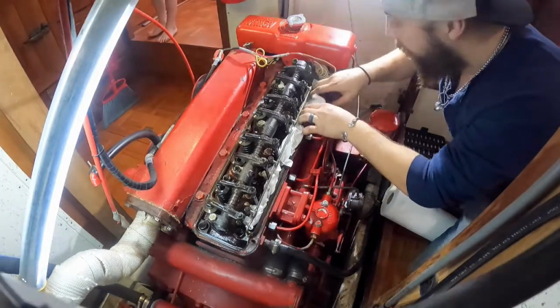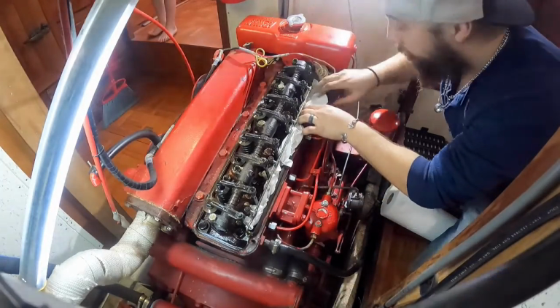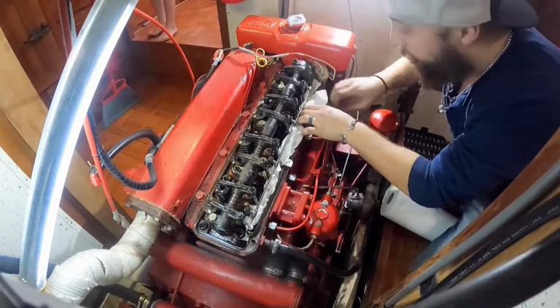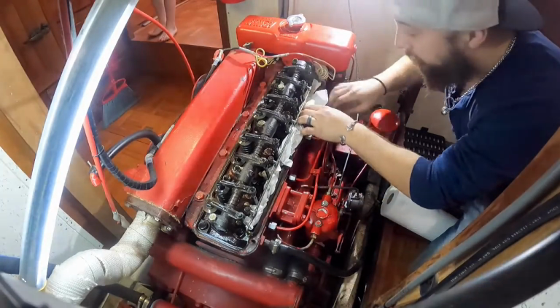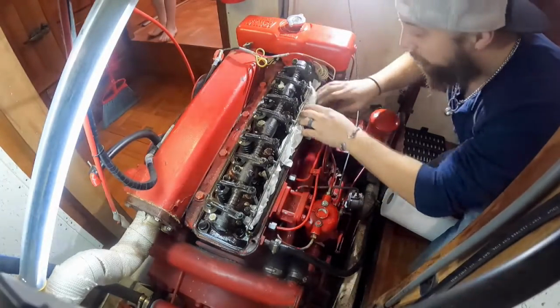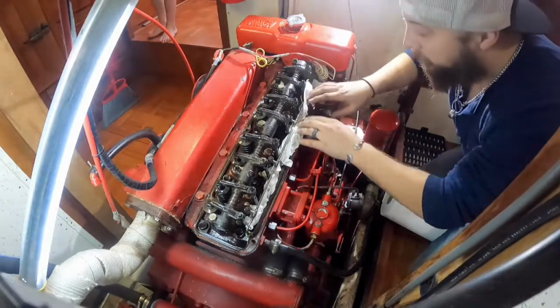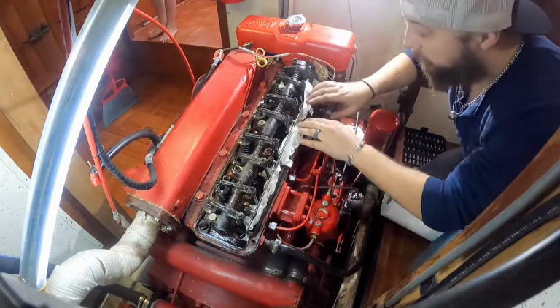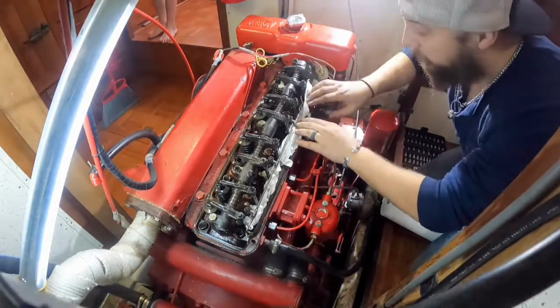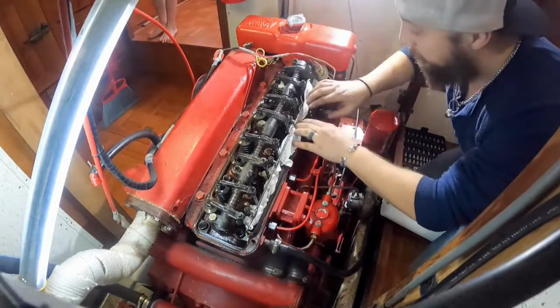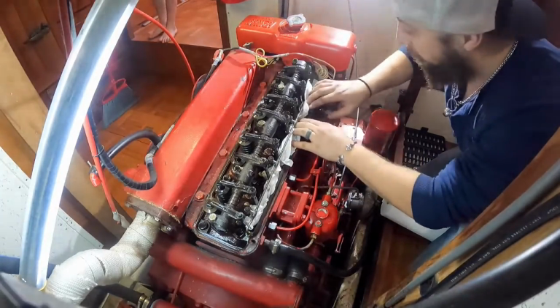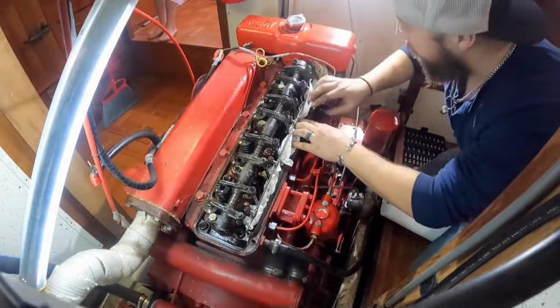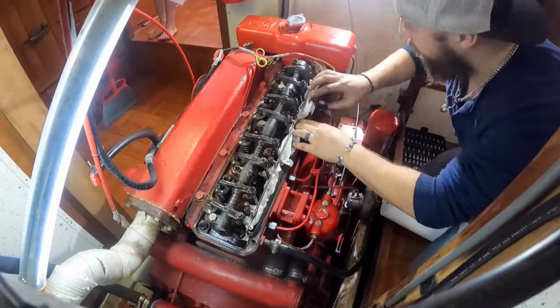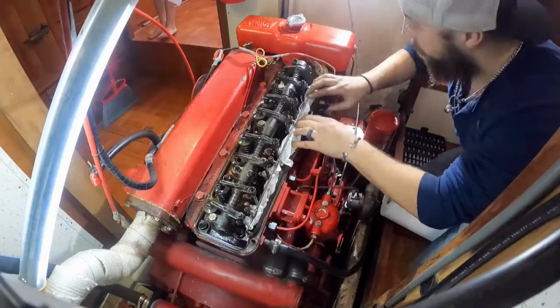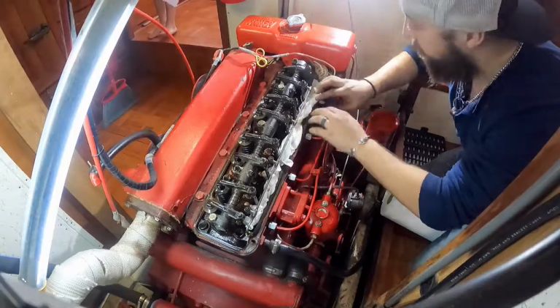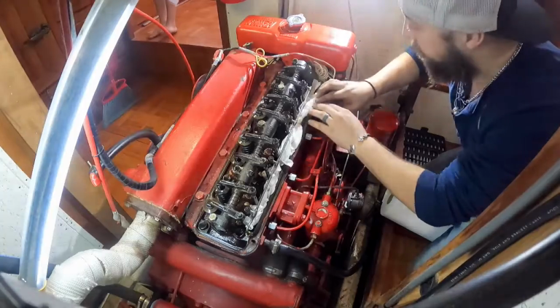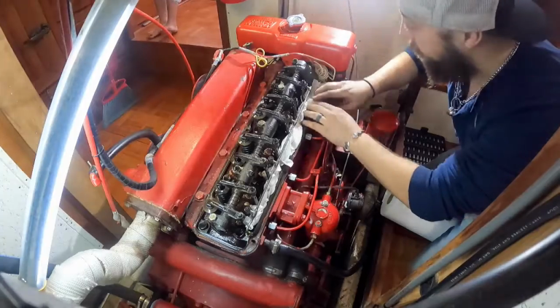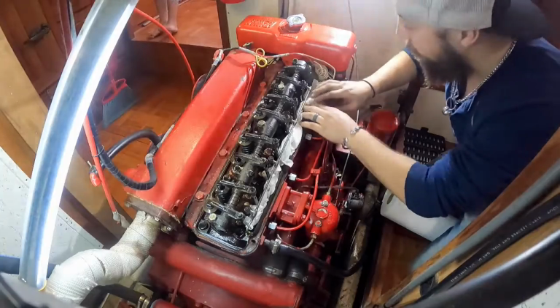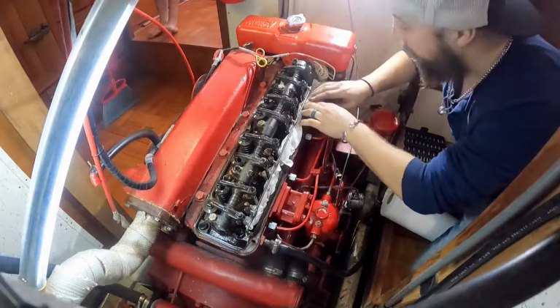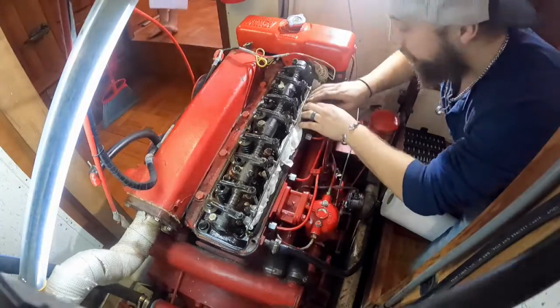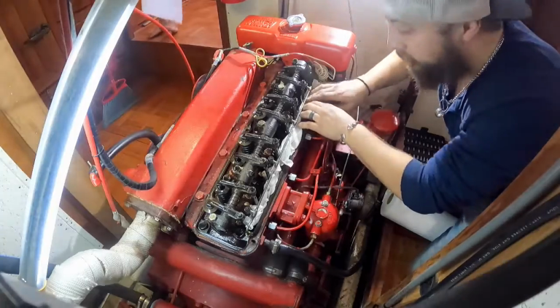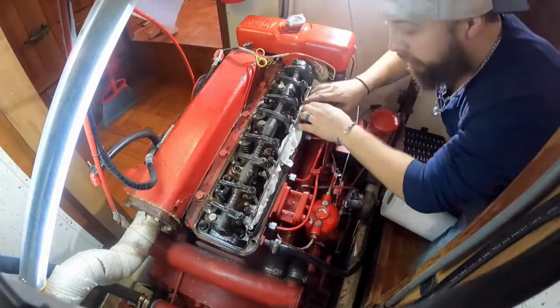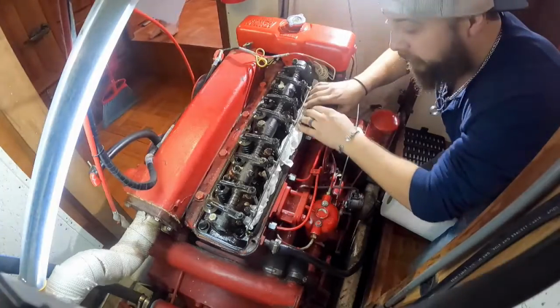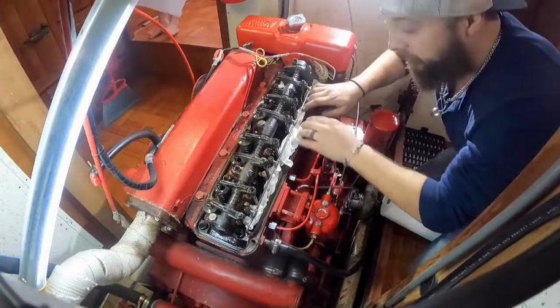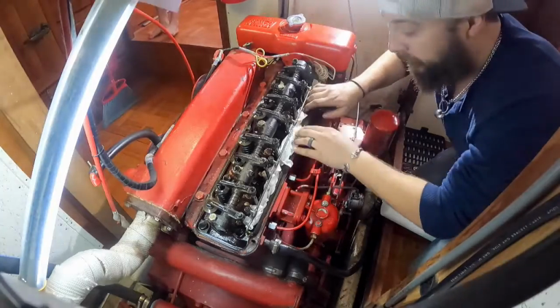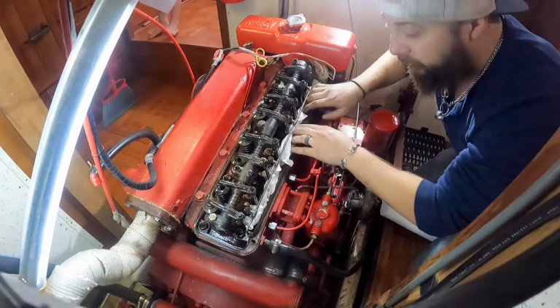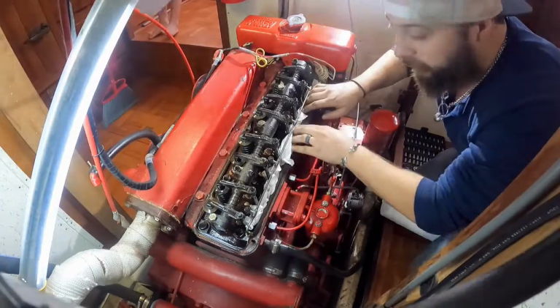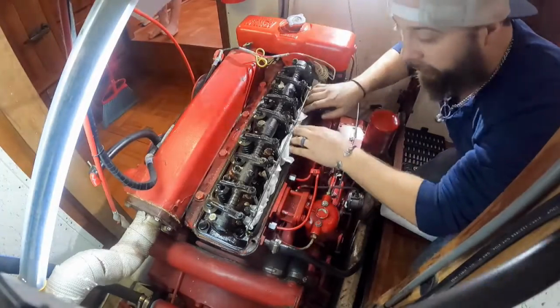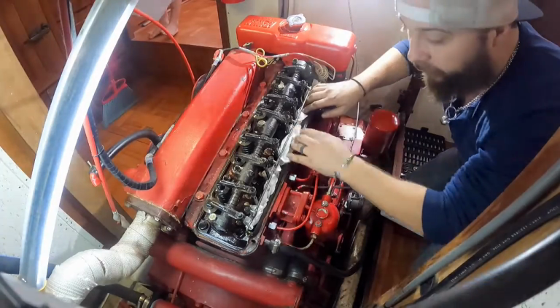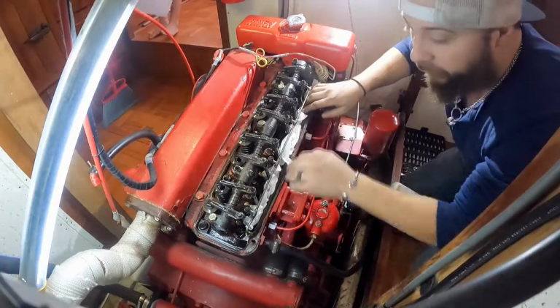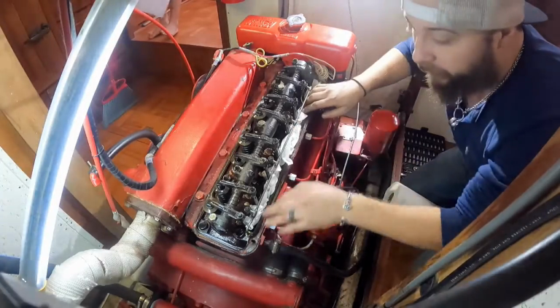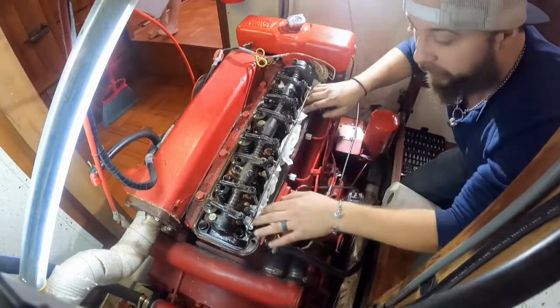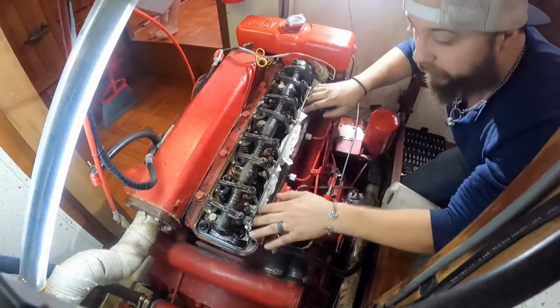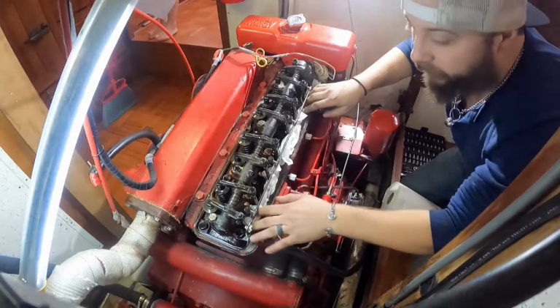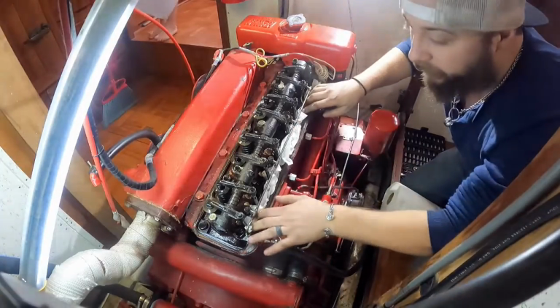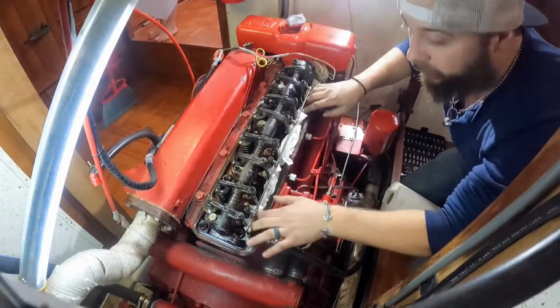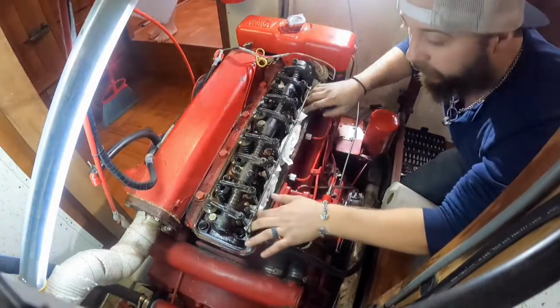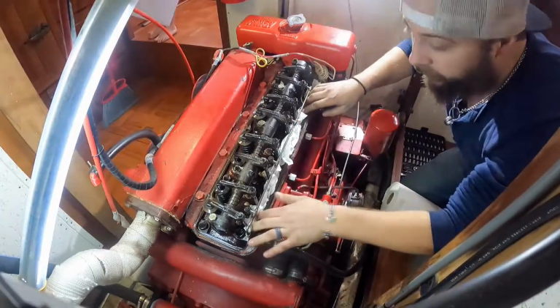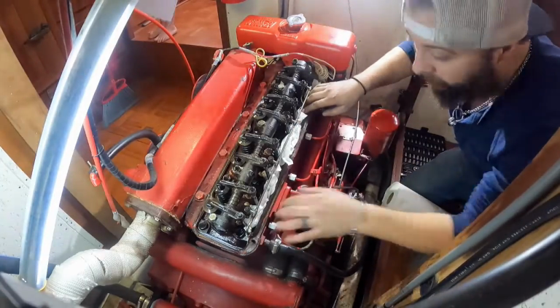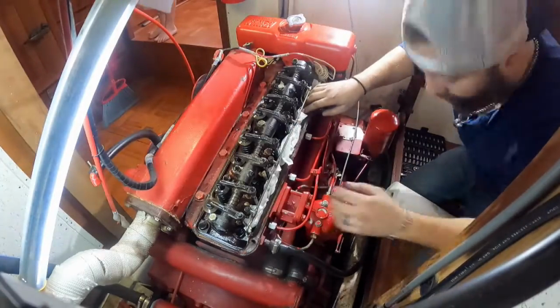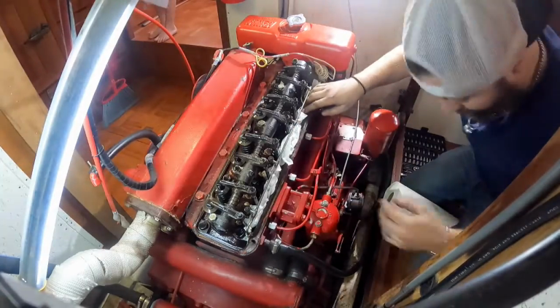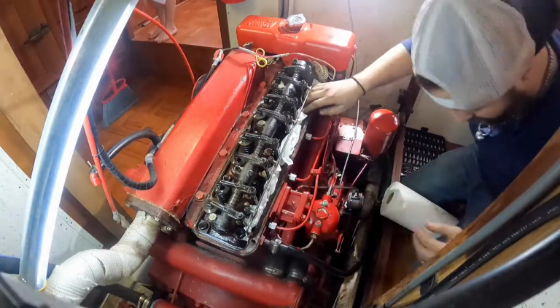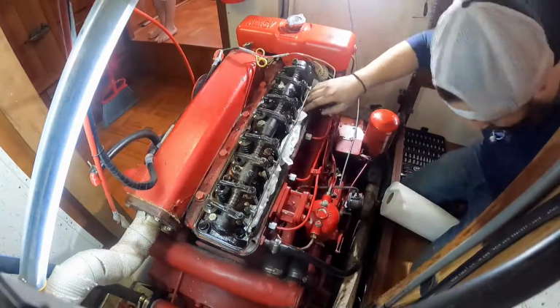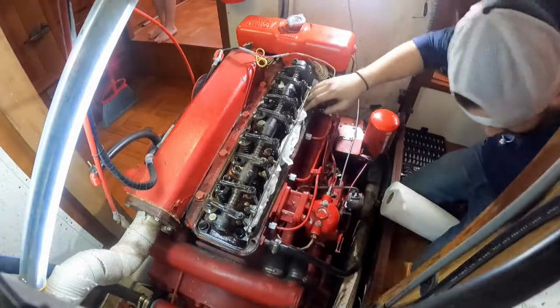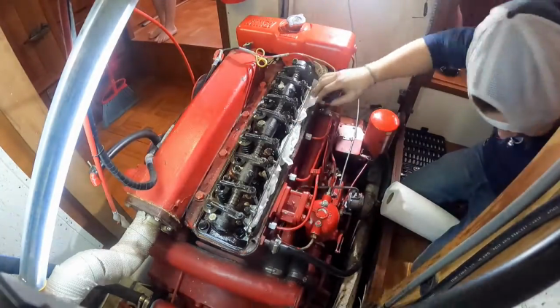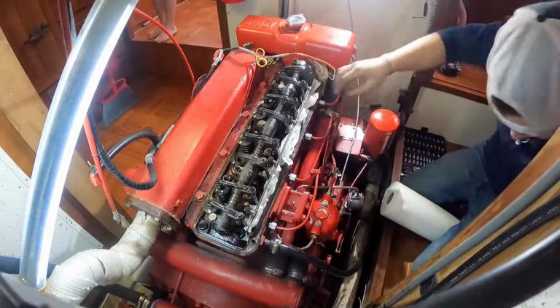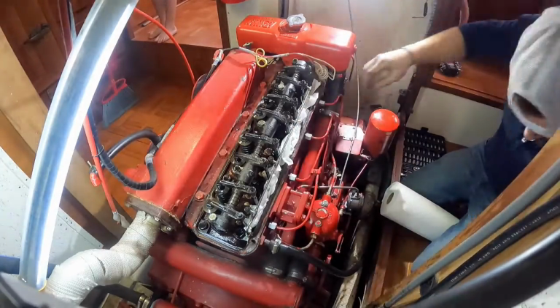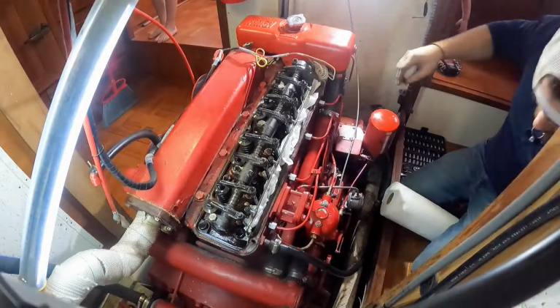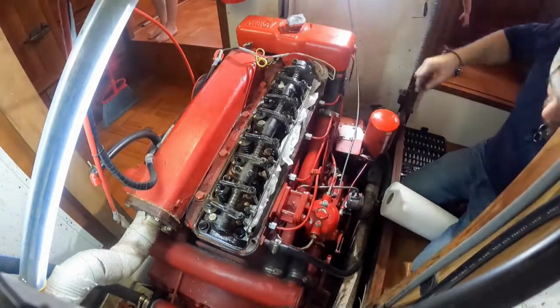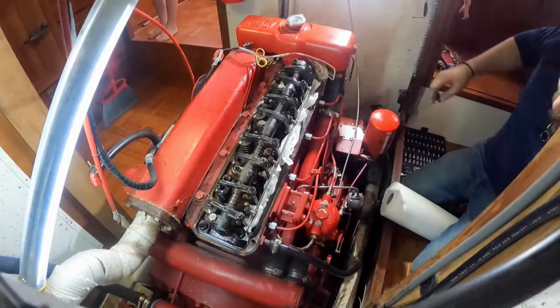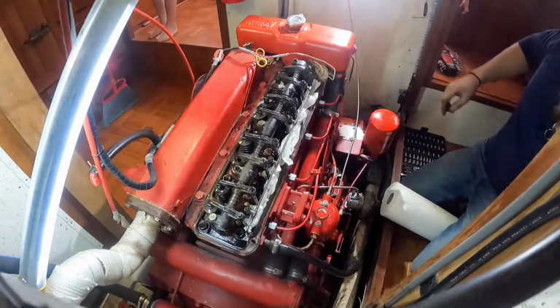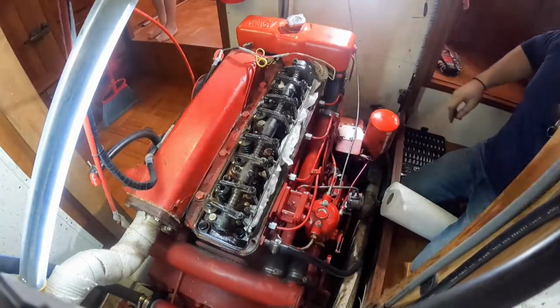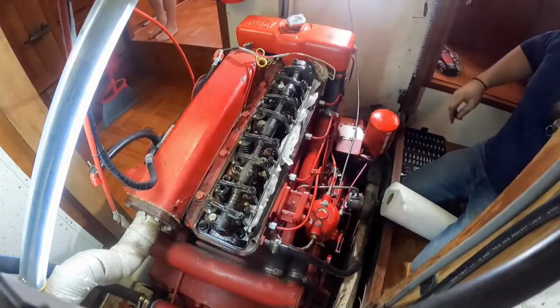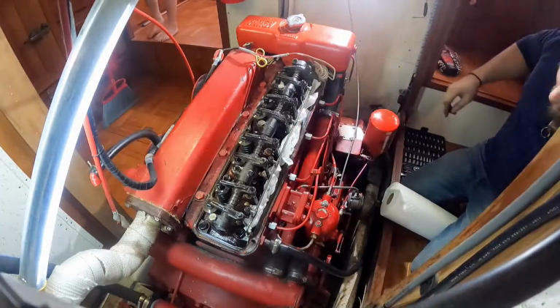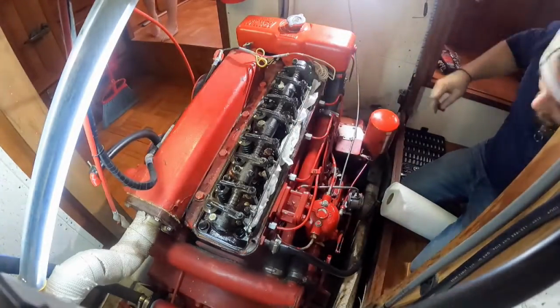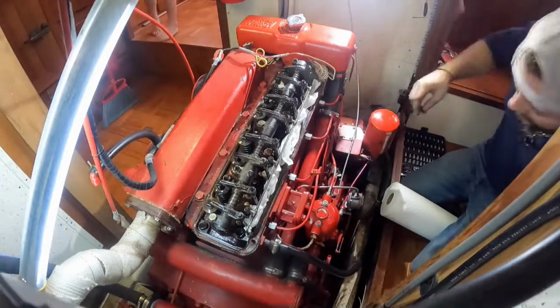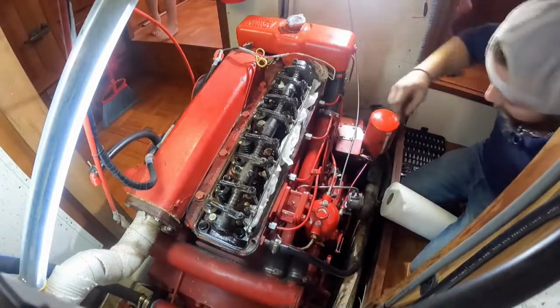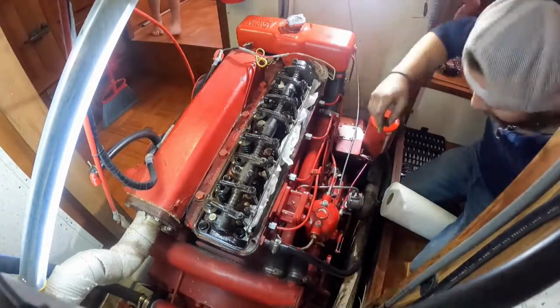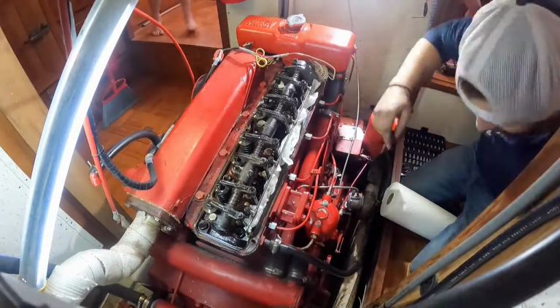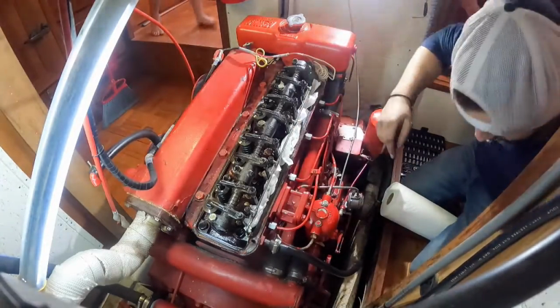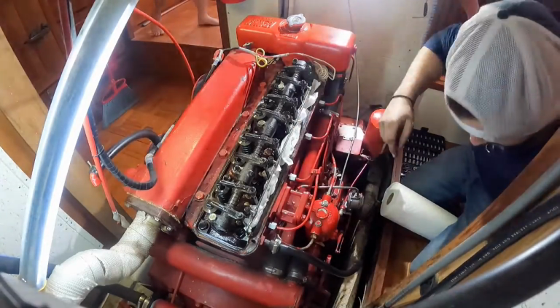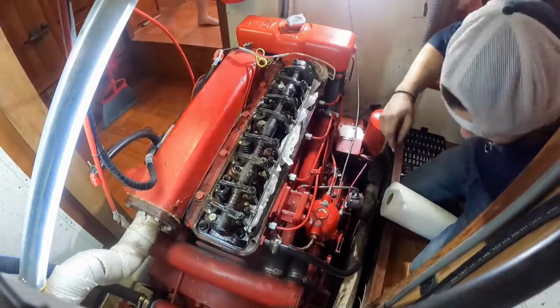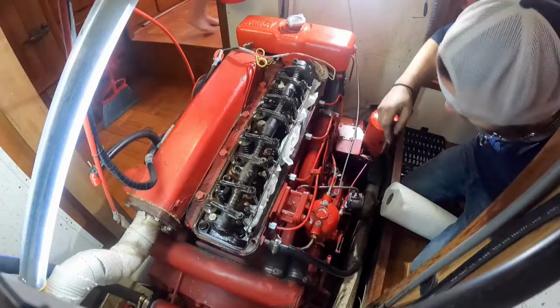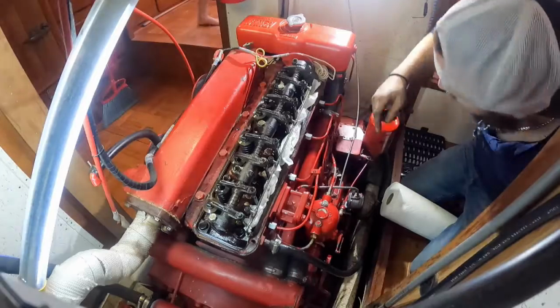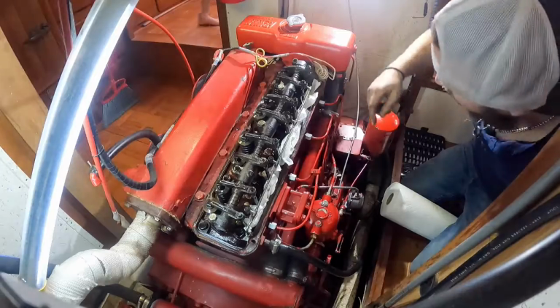While we're in here, I'm also going to take this time to adjust the valves after we get the injectors all done — we'll do that later.